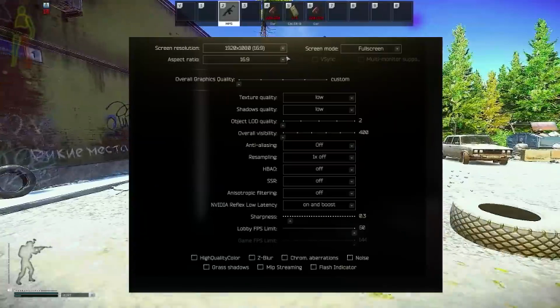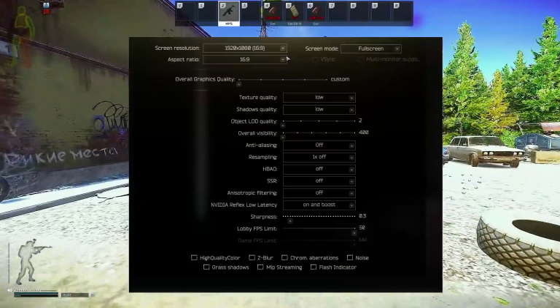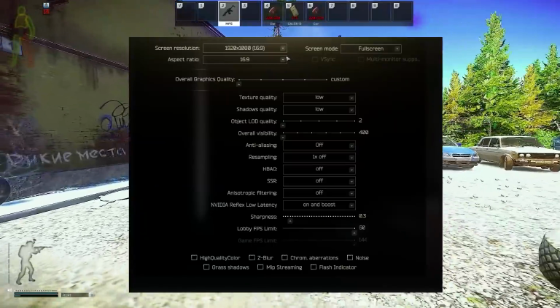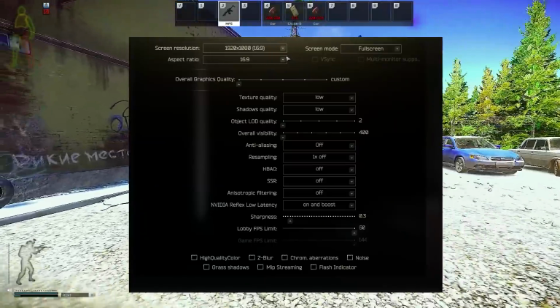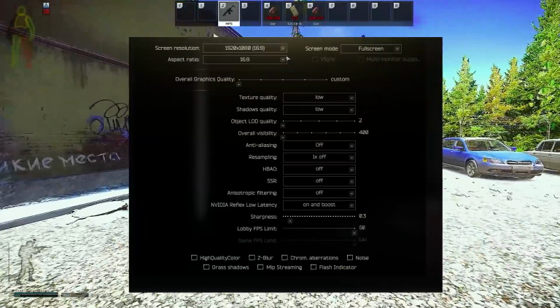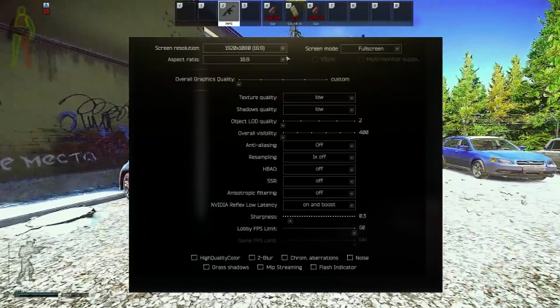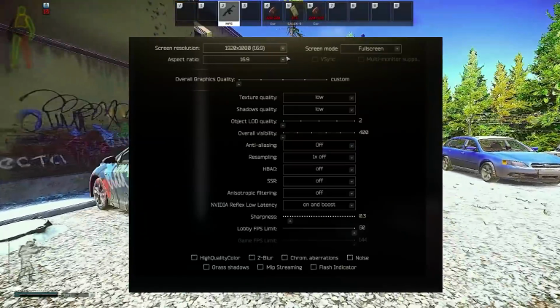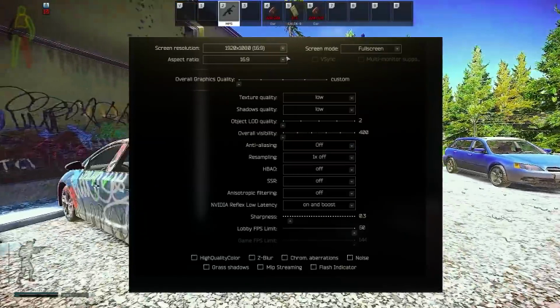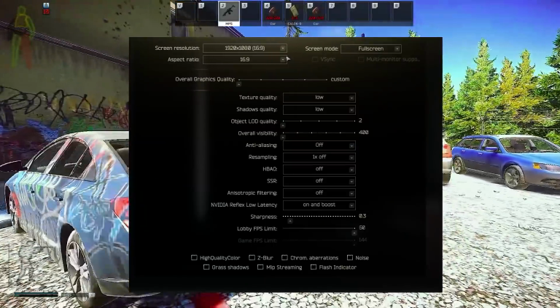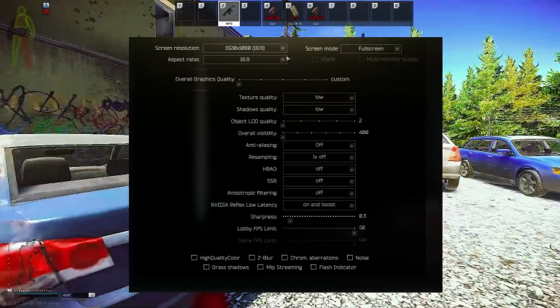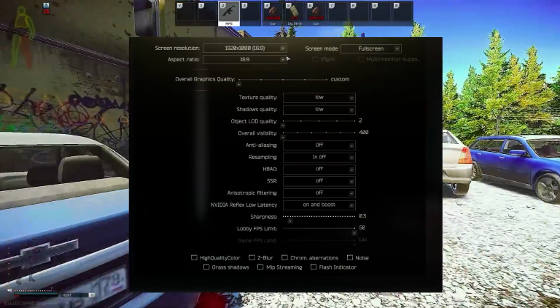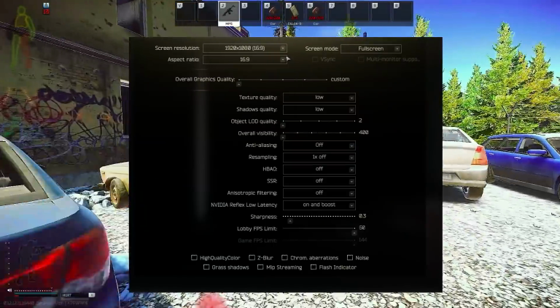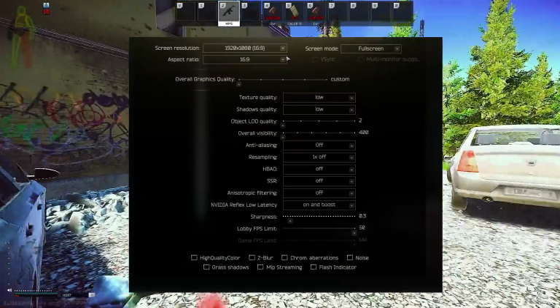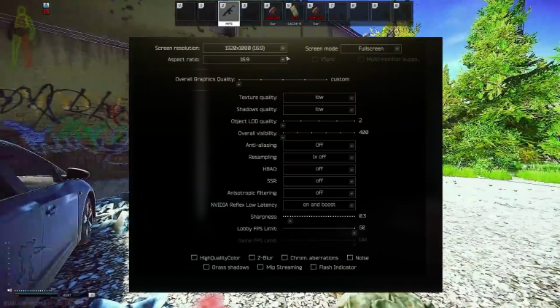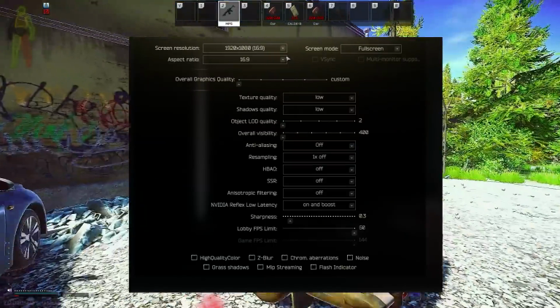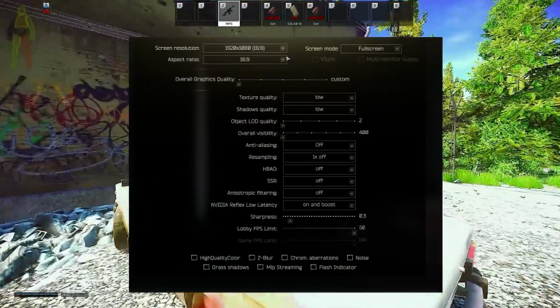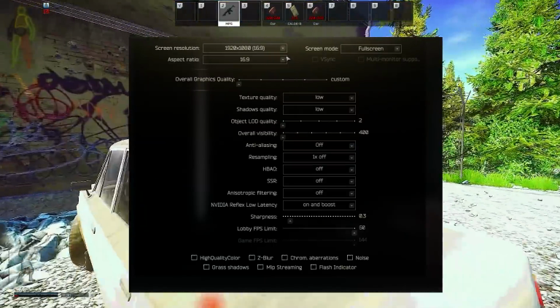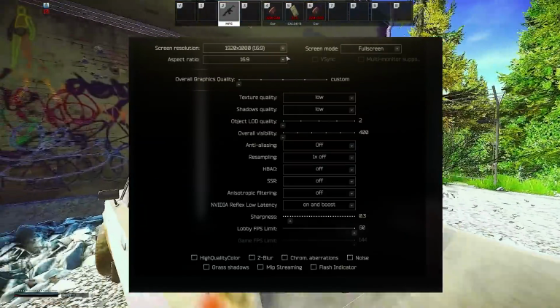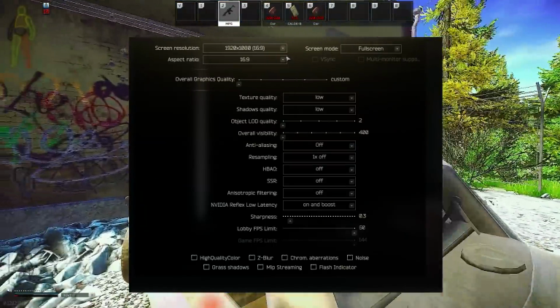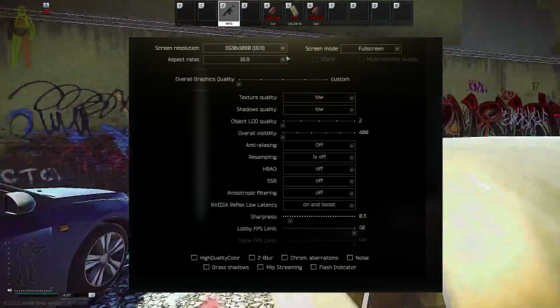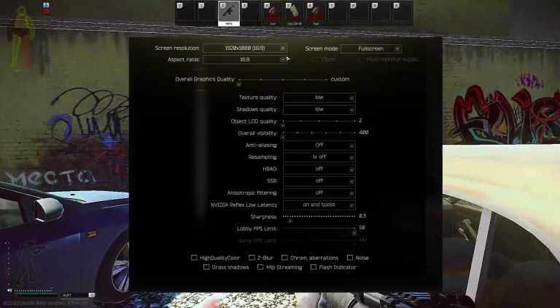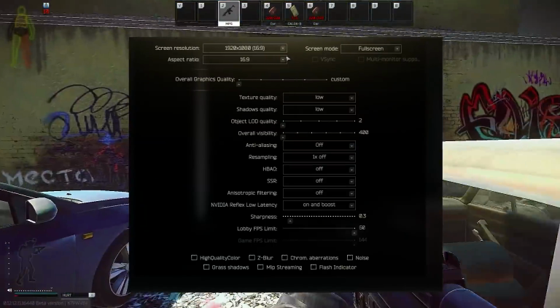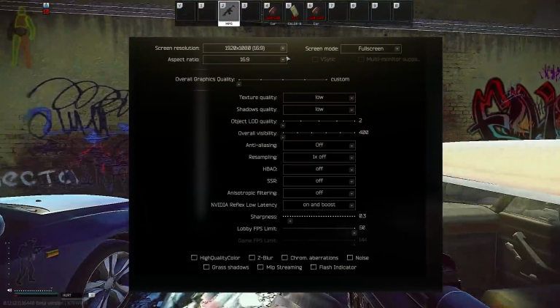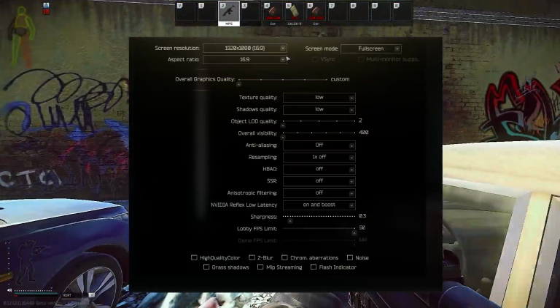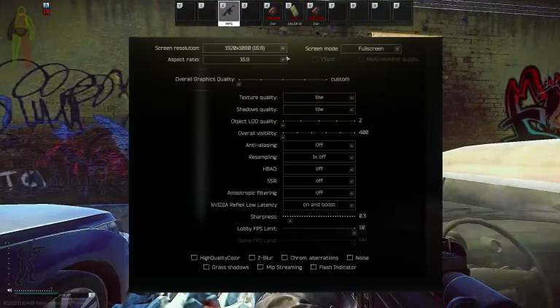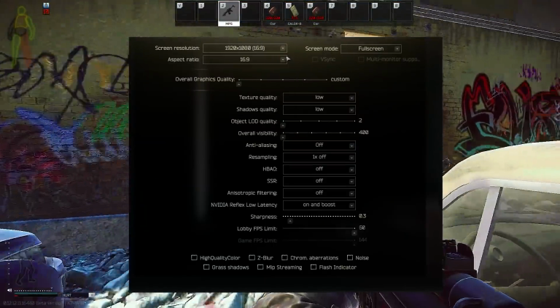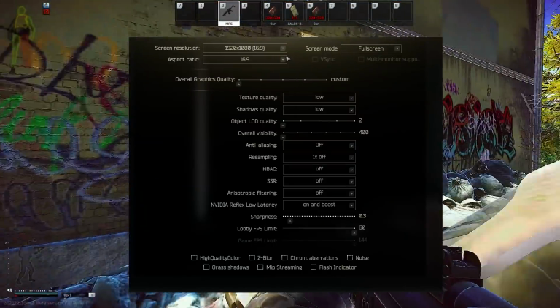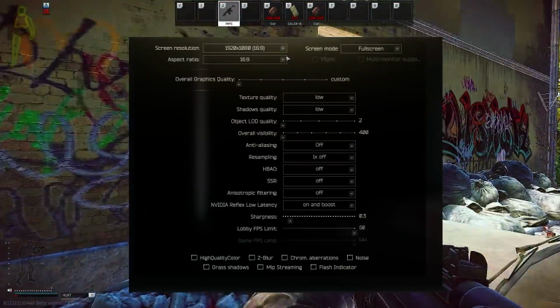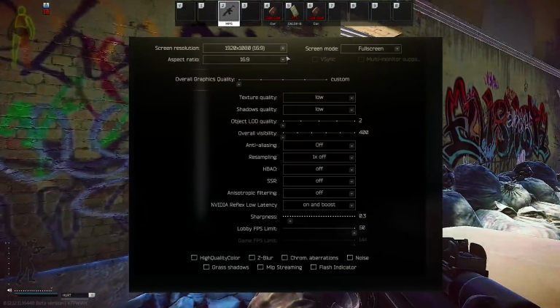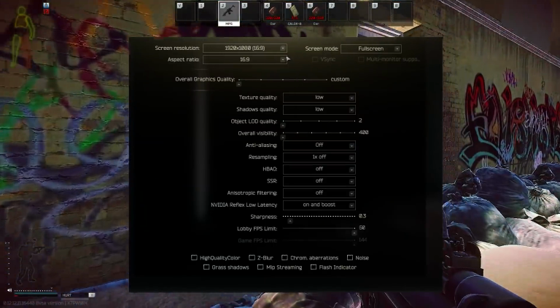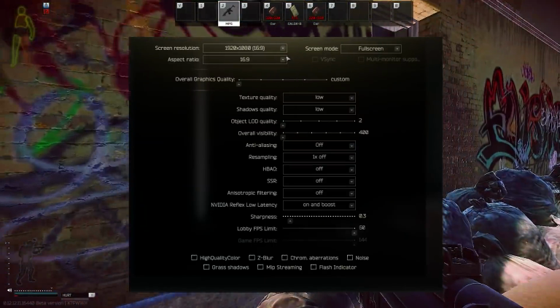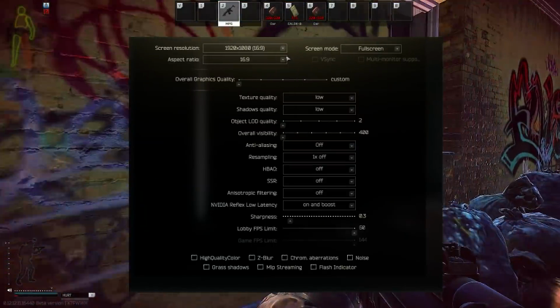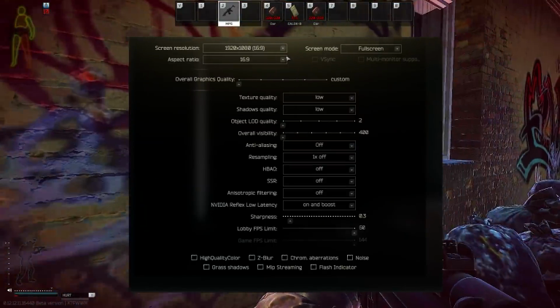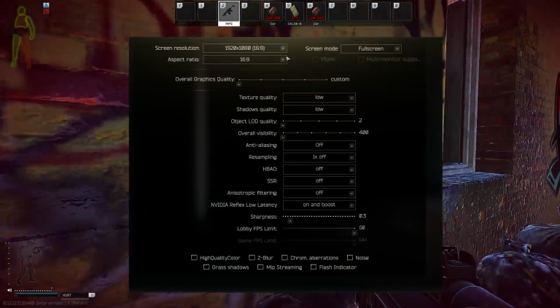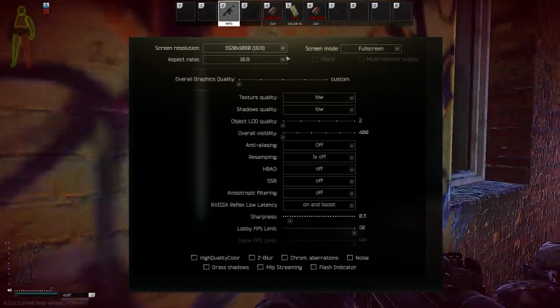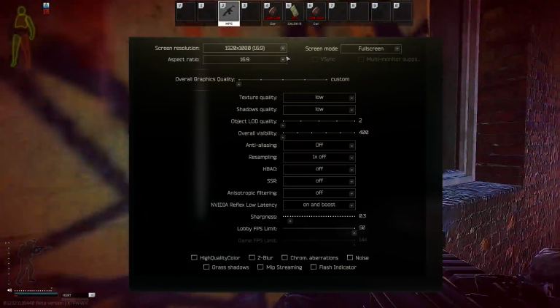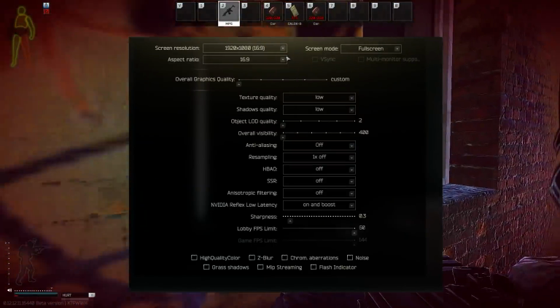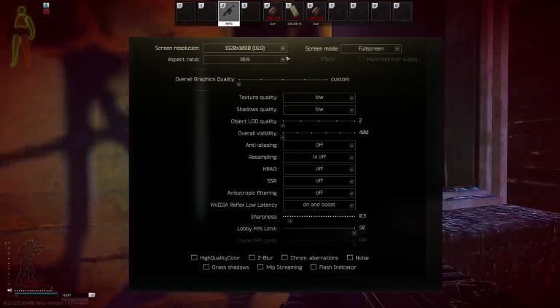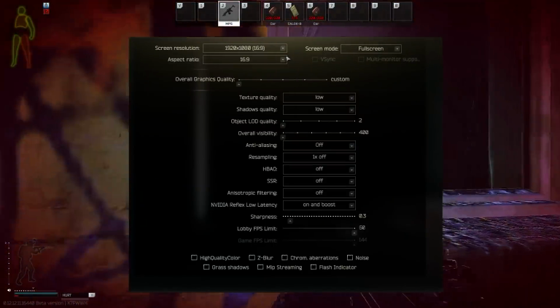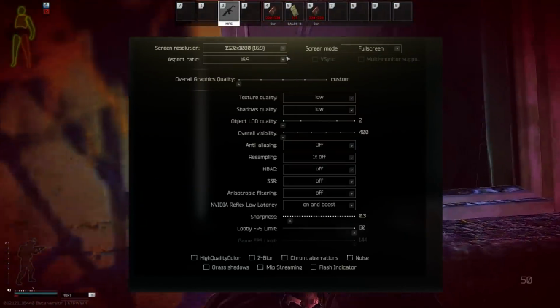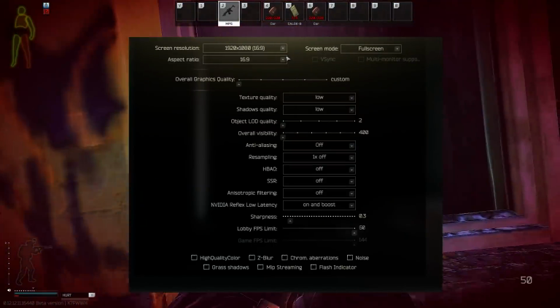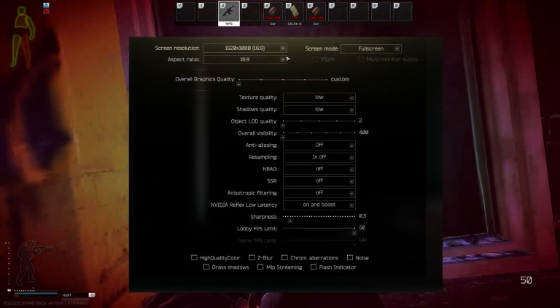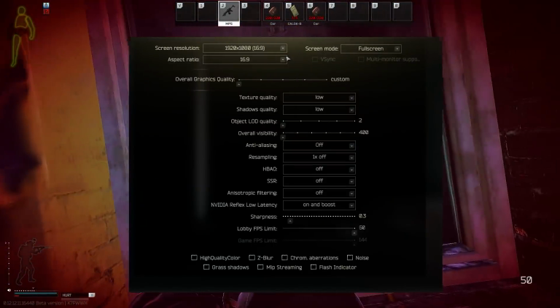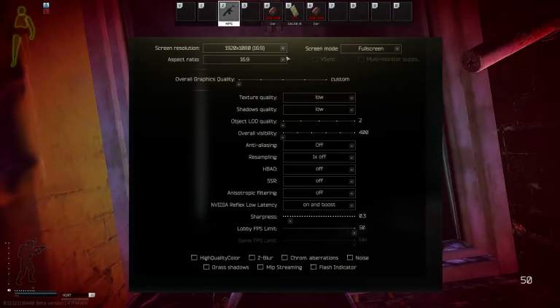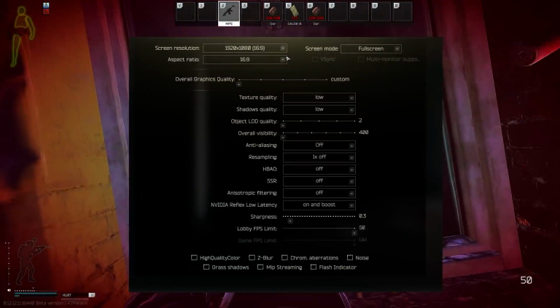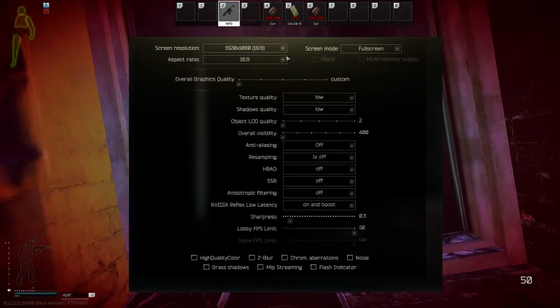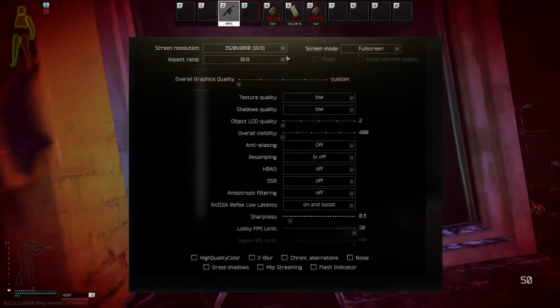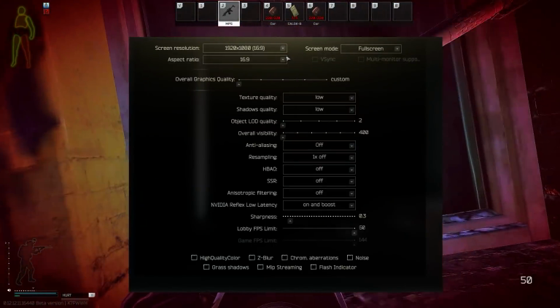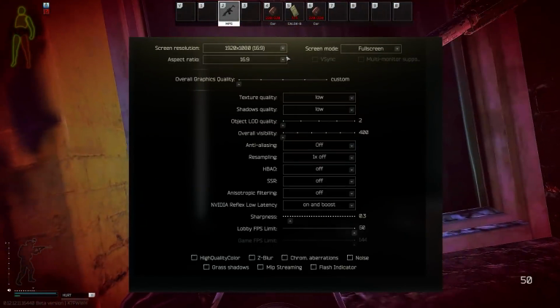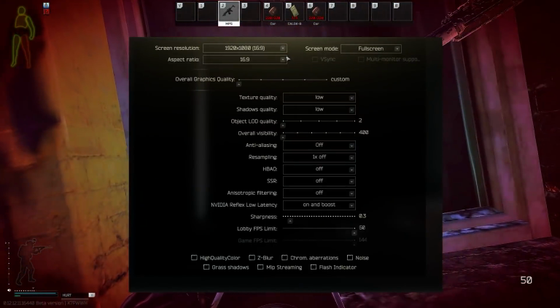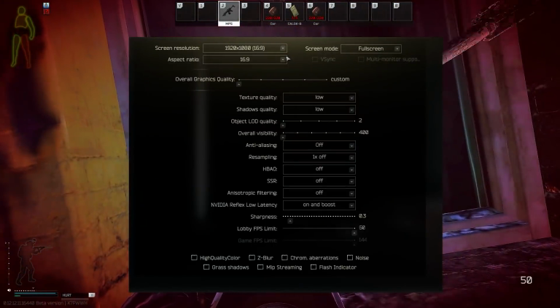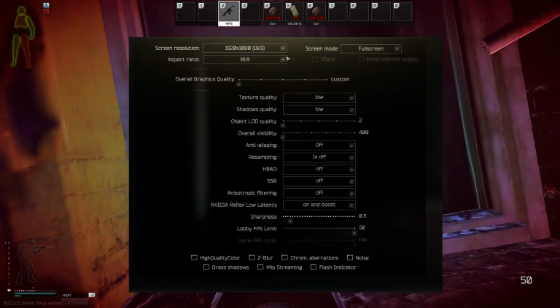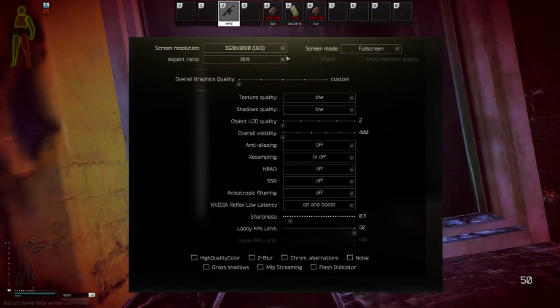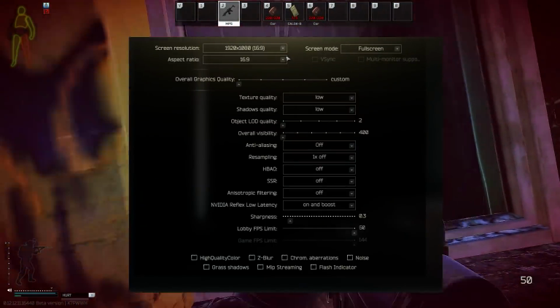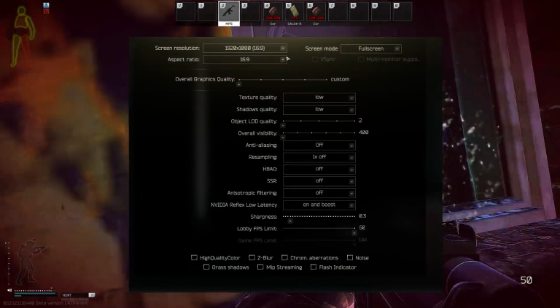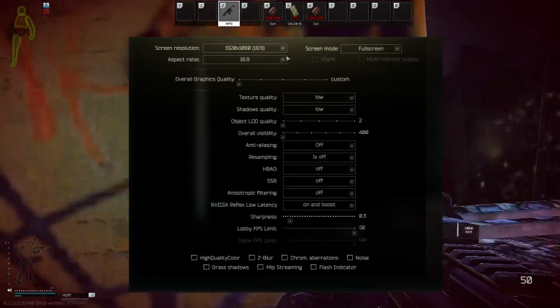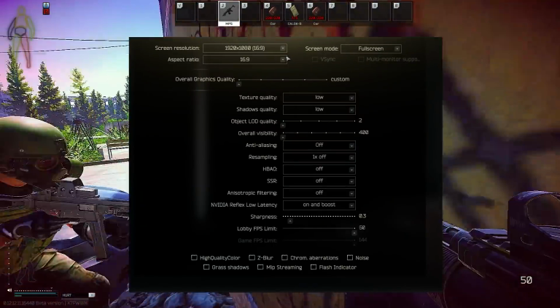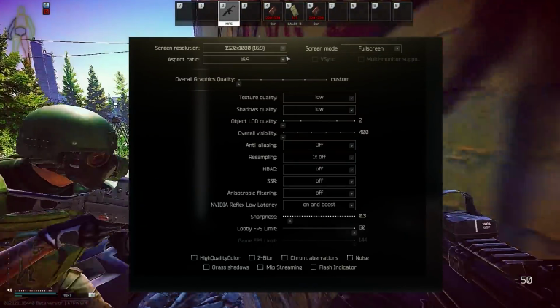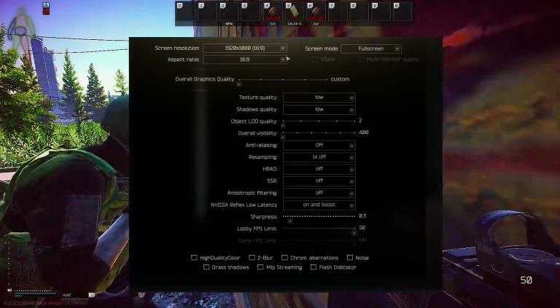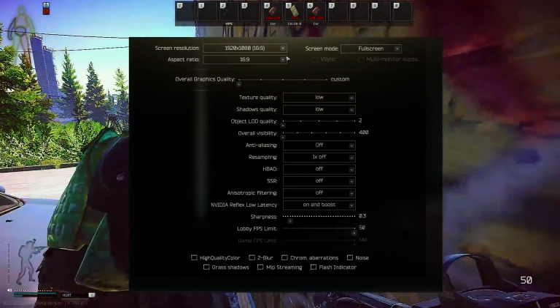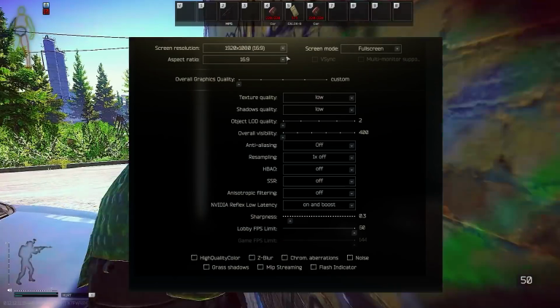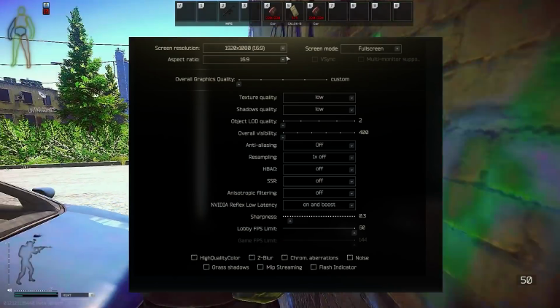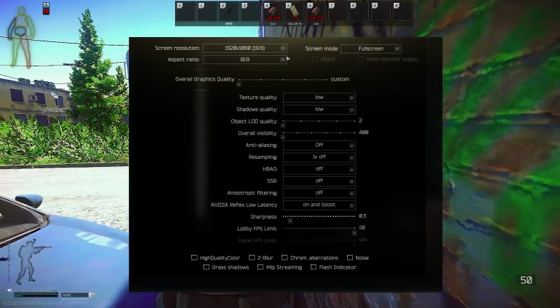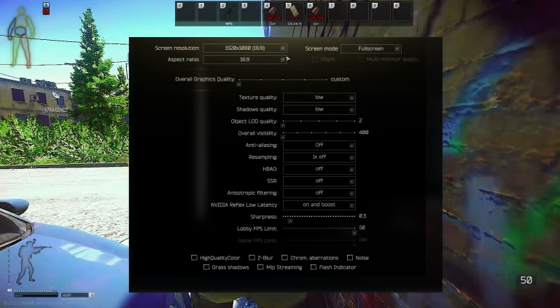For graphics settings, everything is on low, but there are three settings that need to be talked about: Object LOD quality, overall visibility, and sharpness.